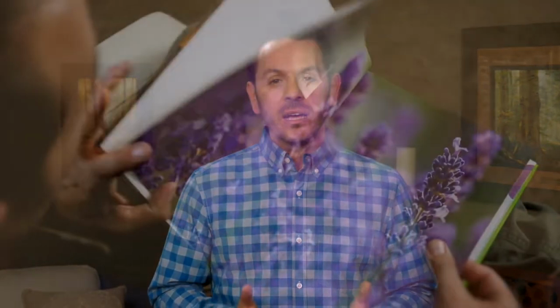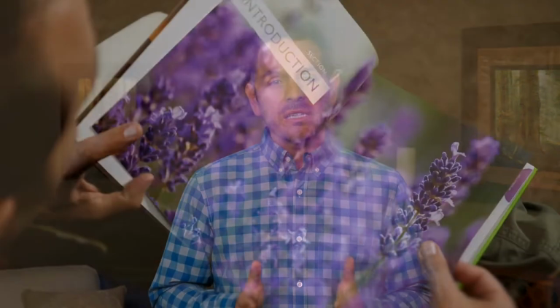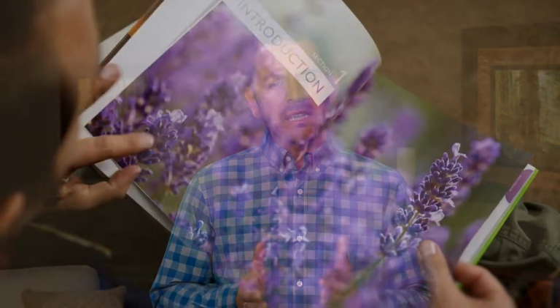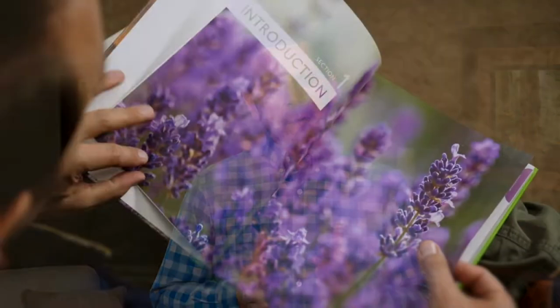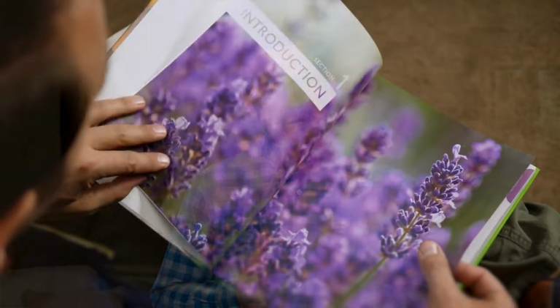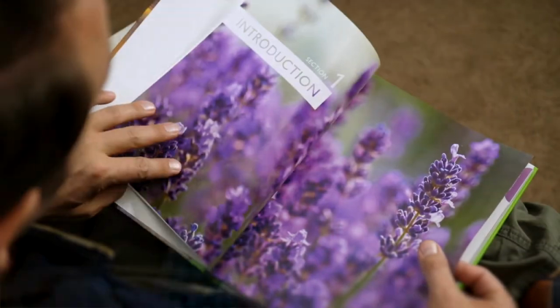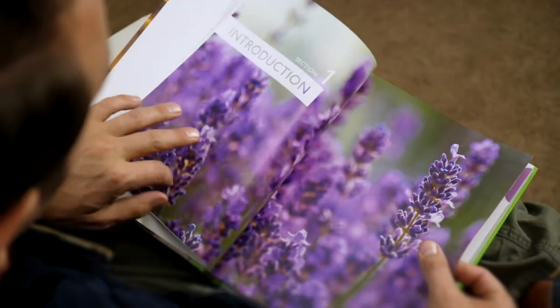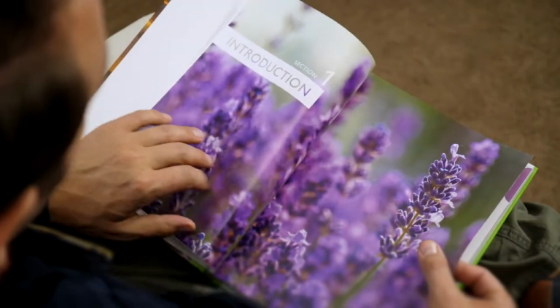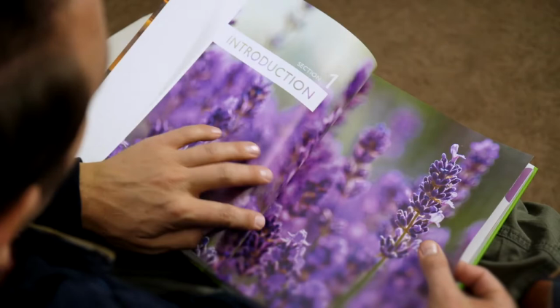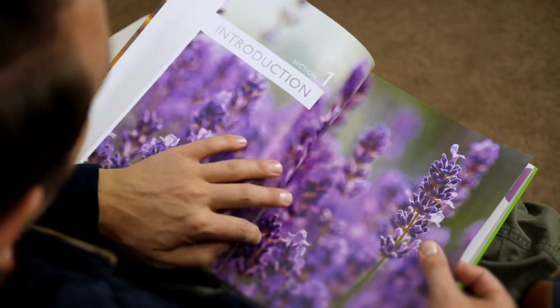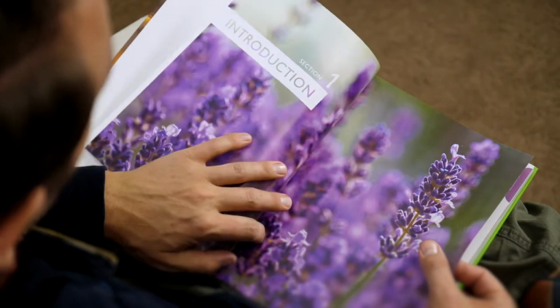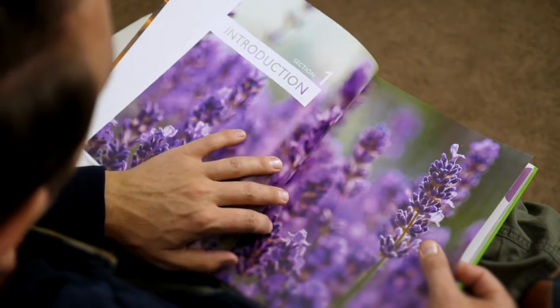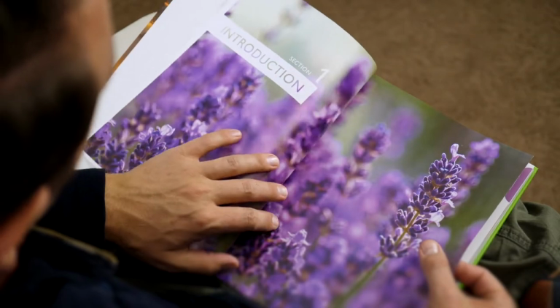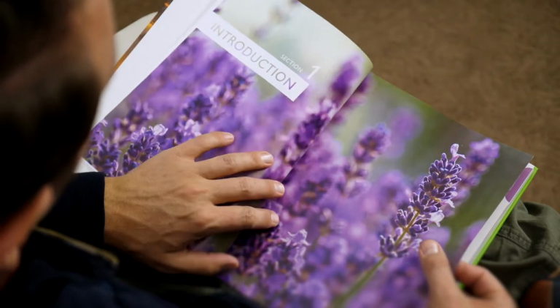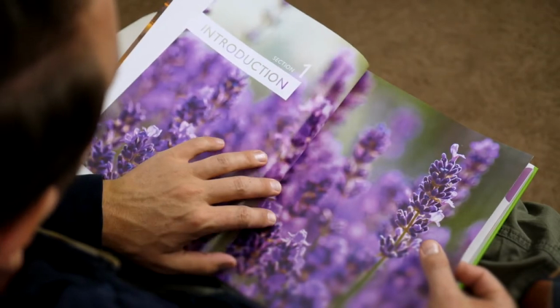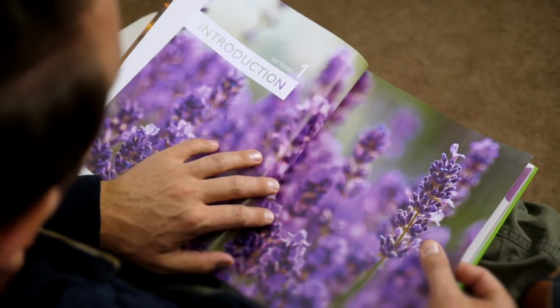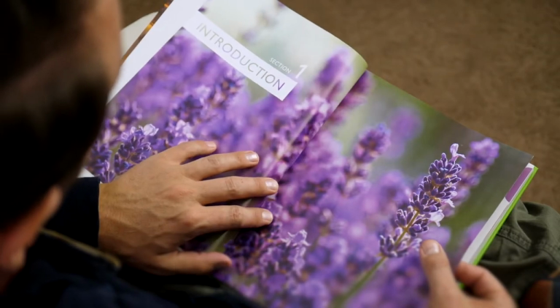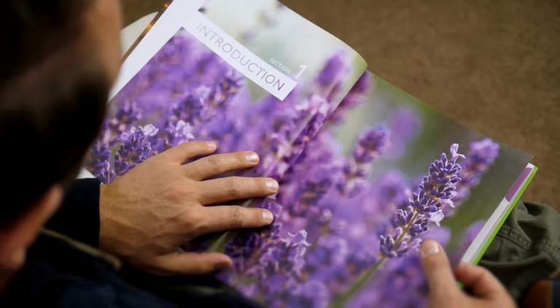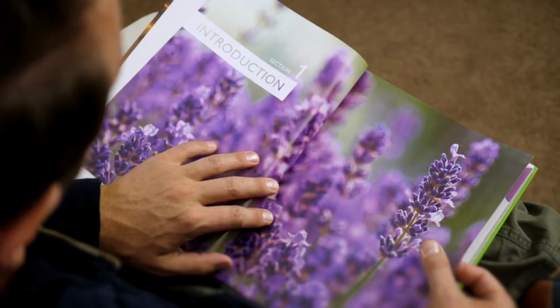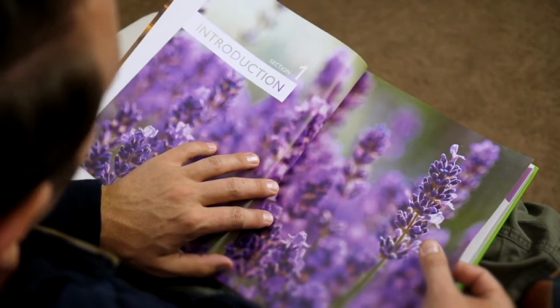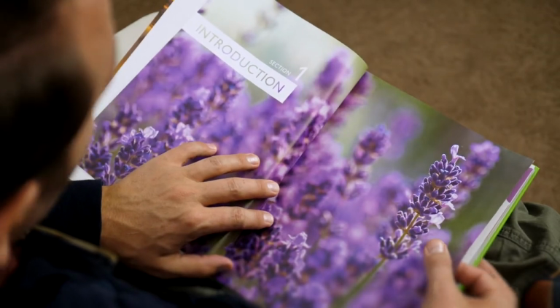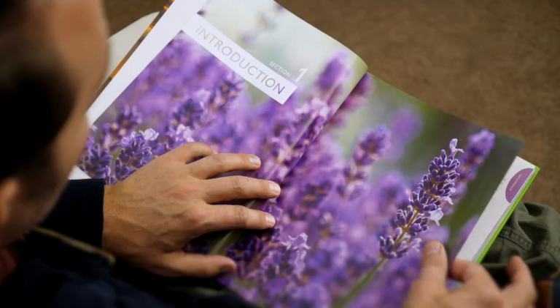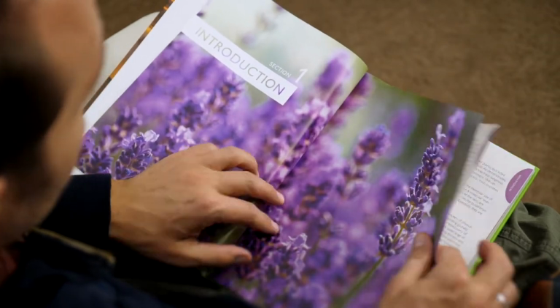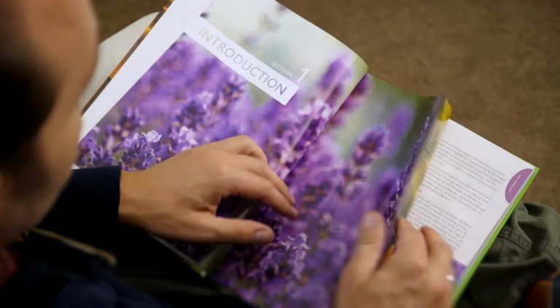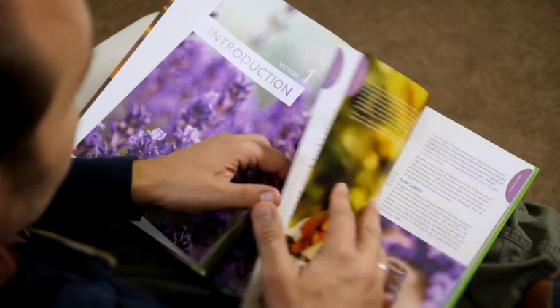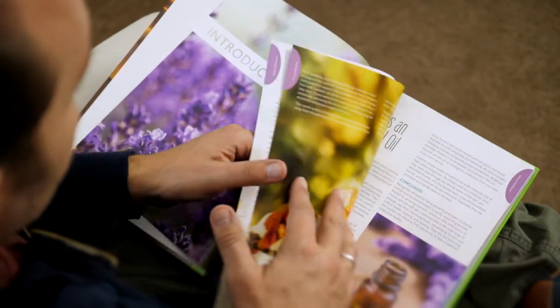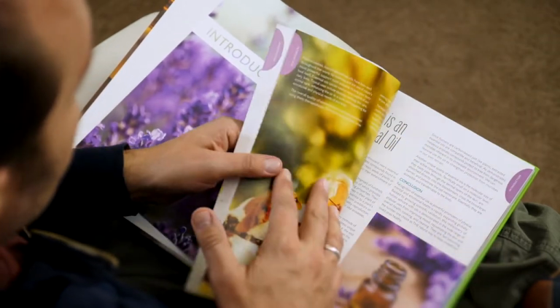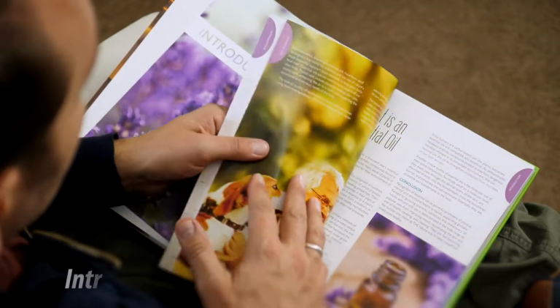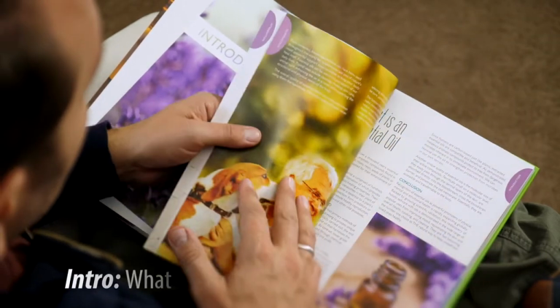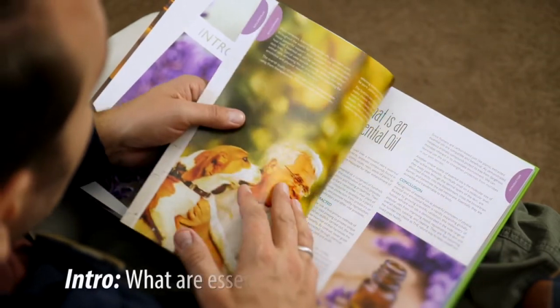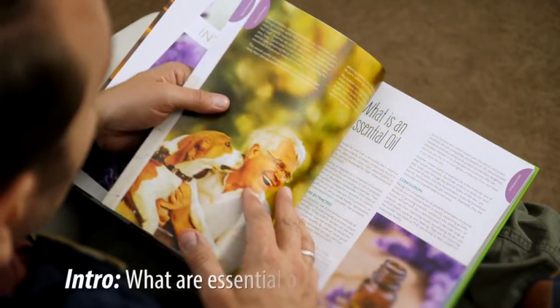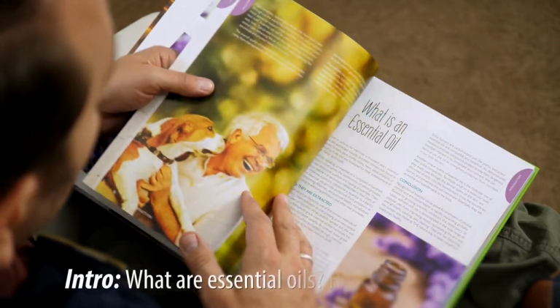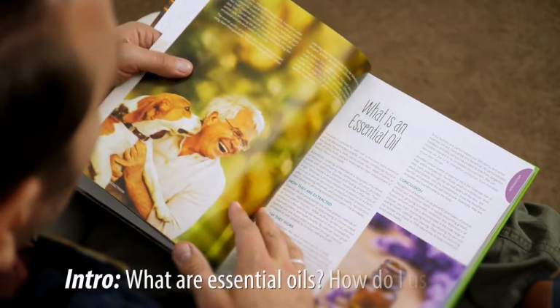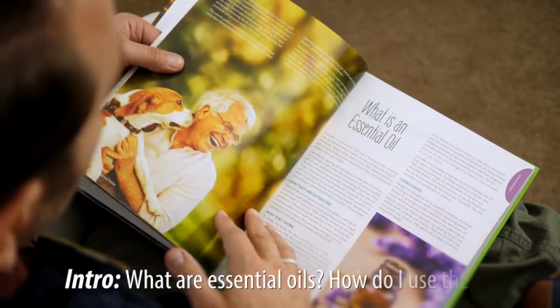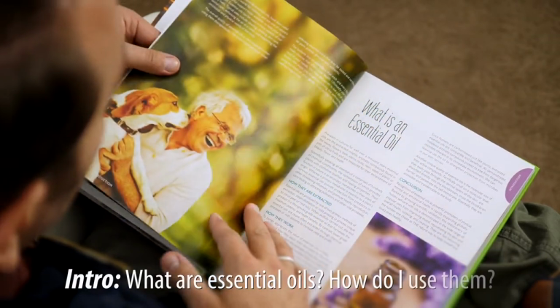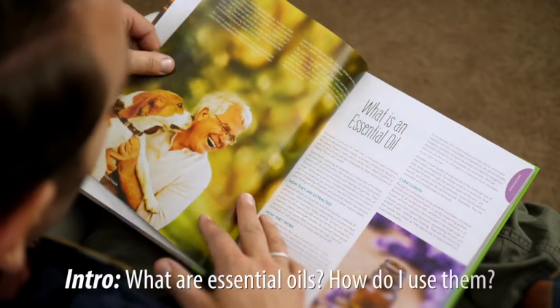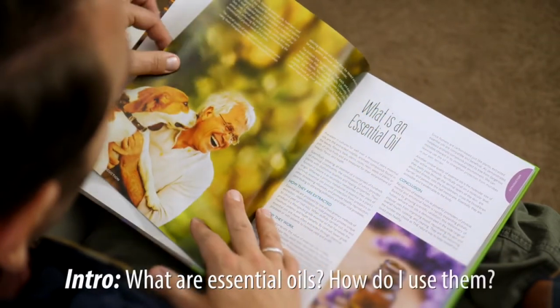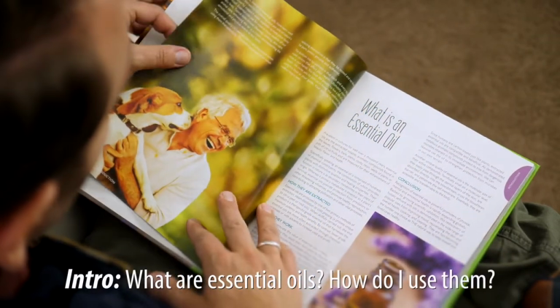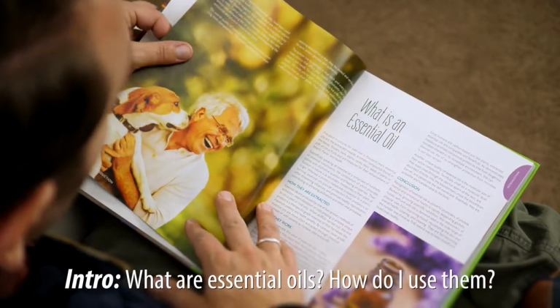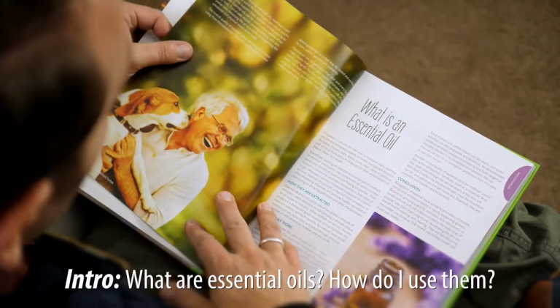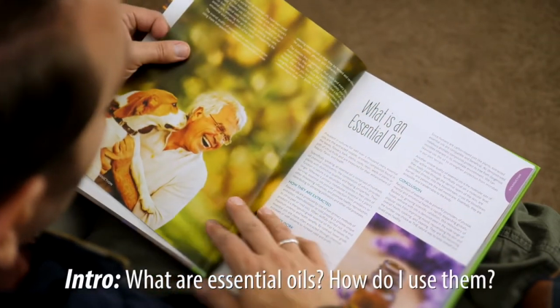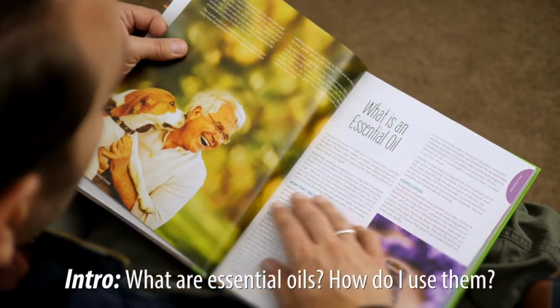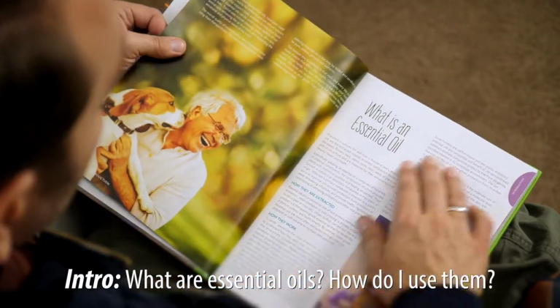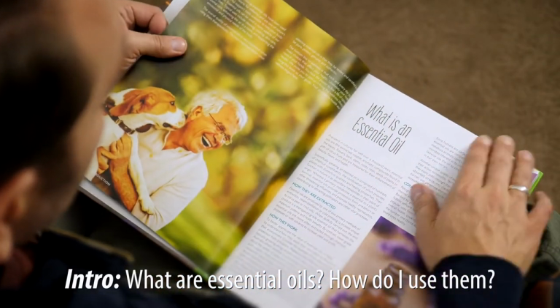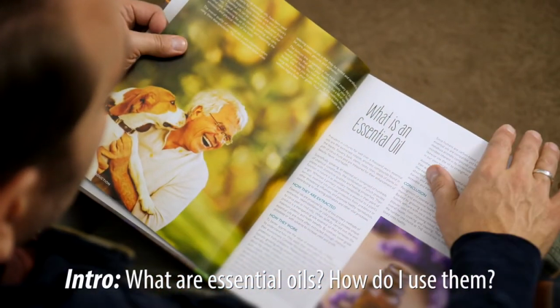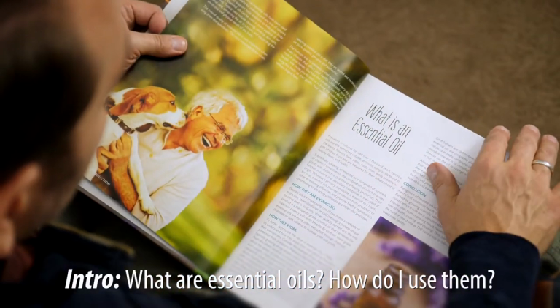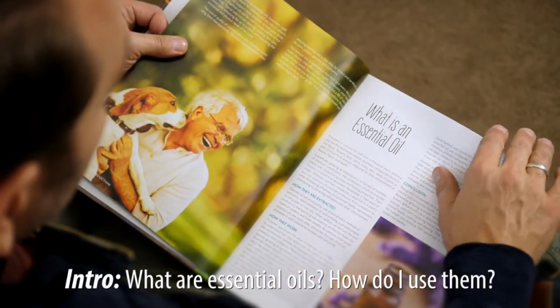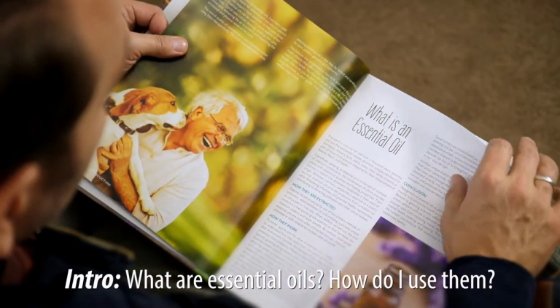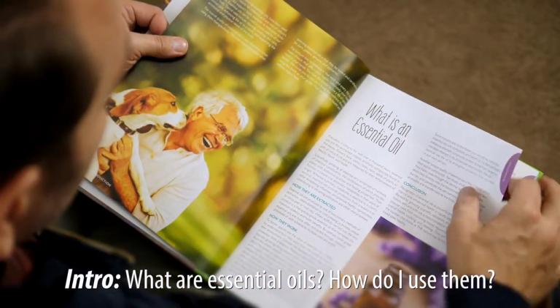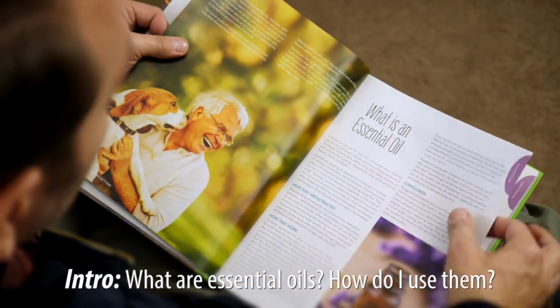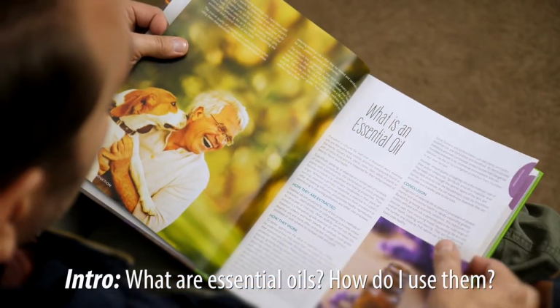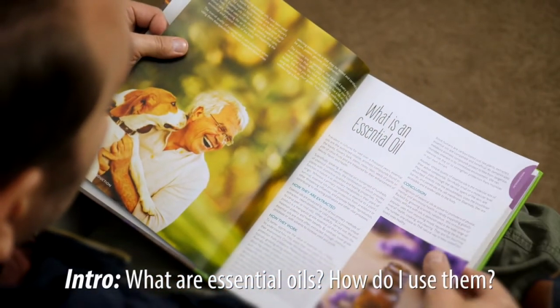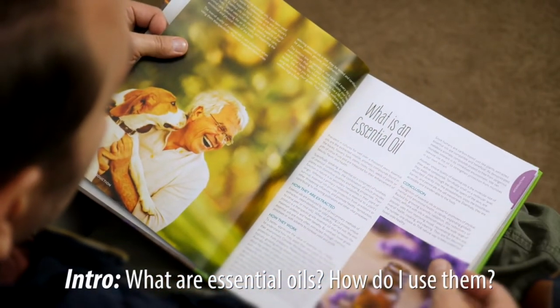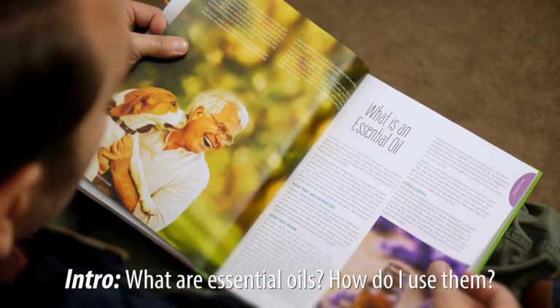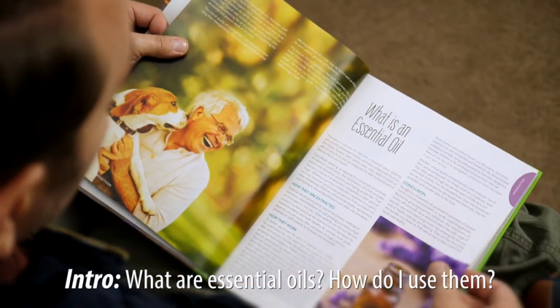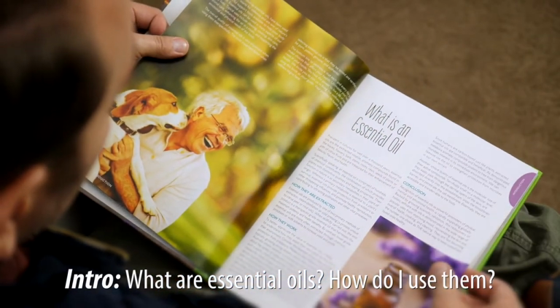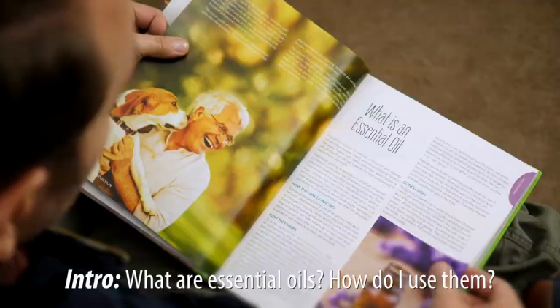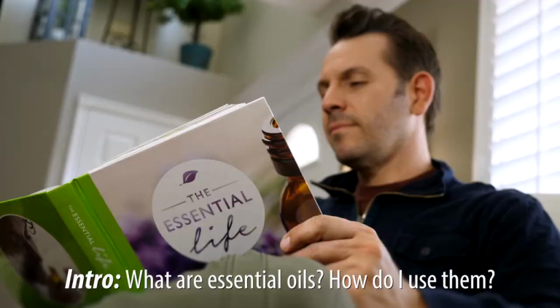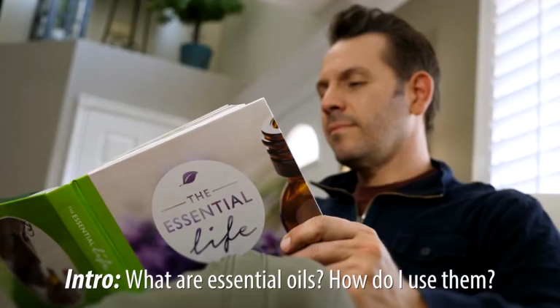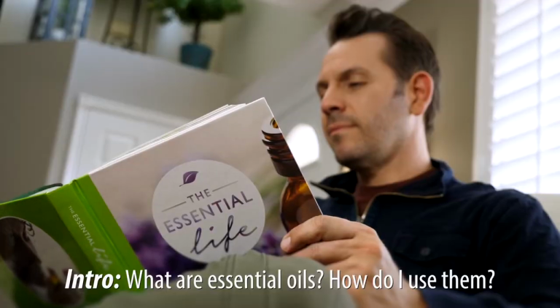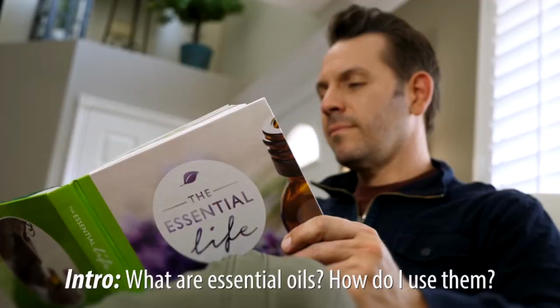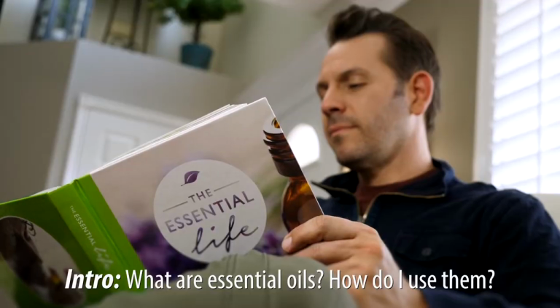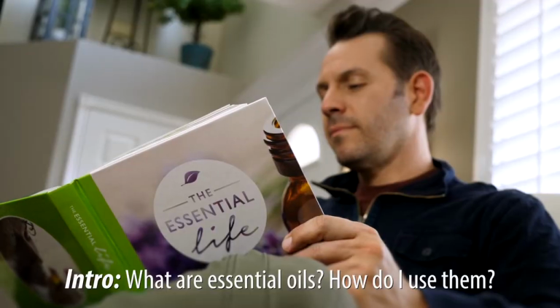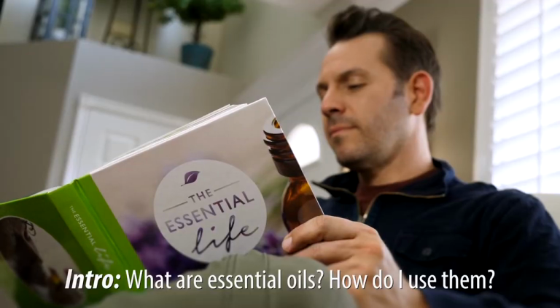Establish a strong foundation by learning what essential oils are, where they come from, and how to use them effectively in the Introduction section.